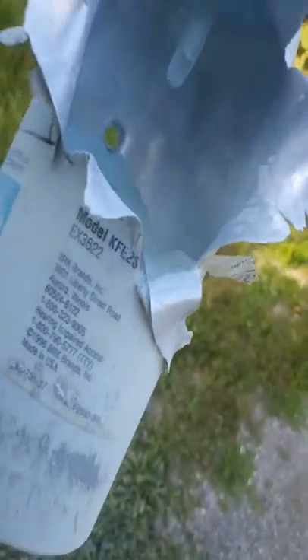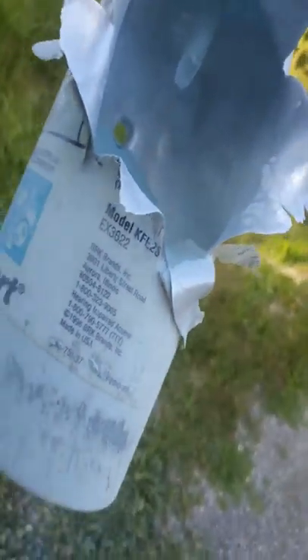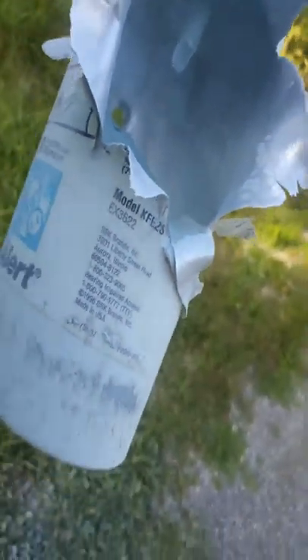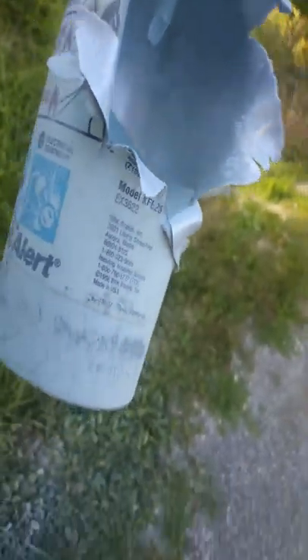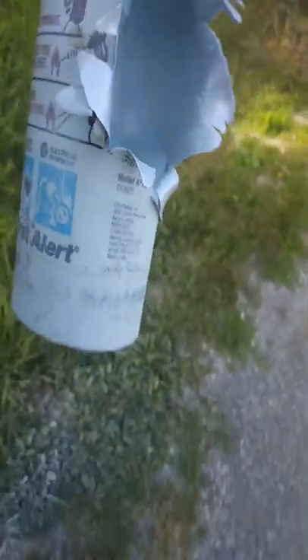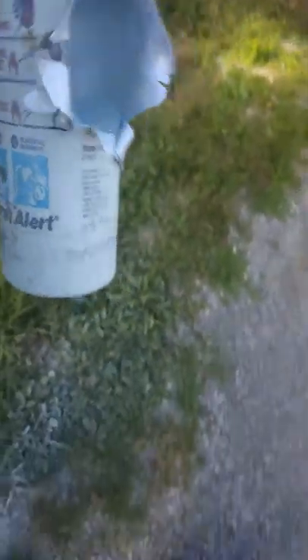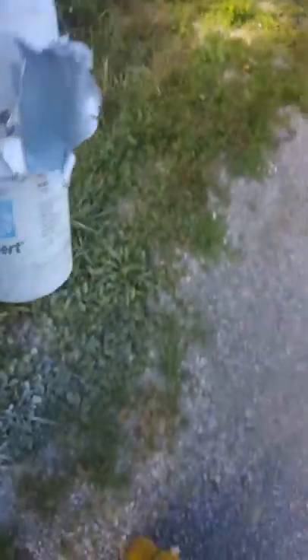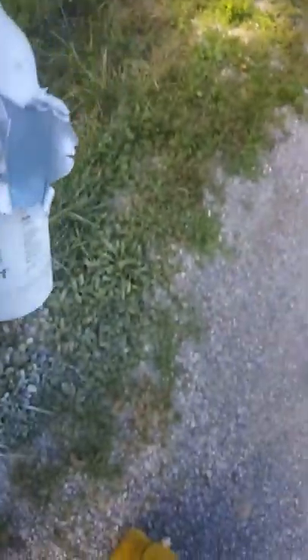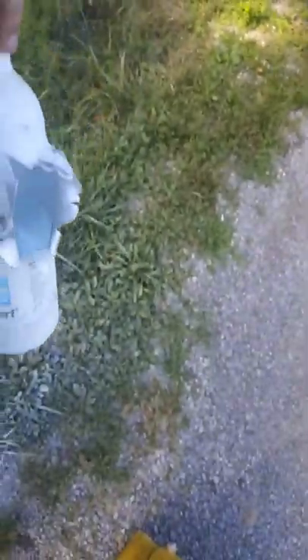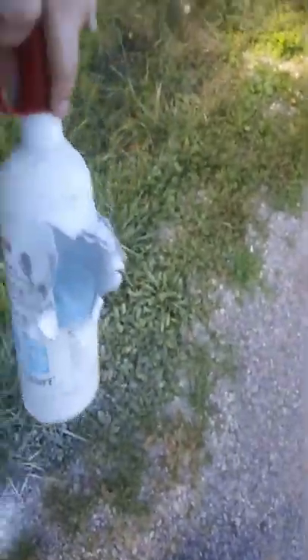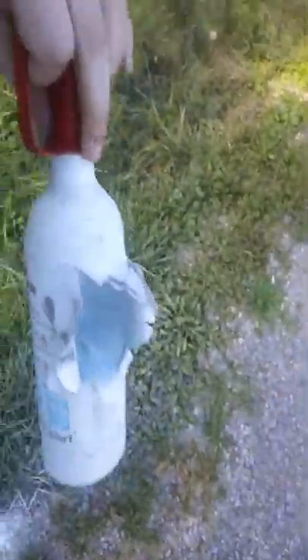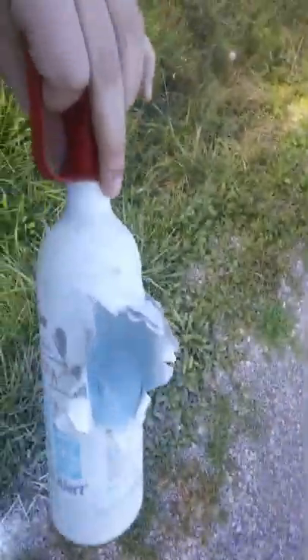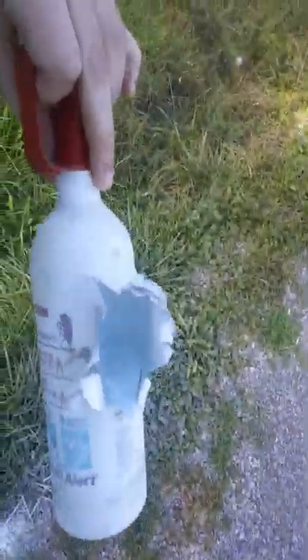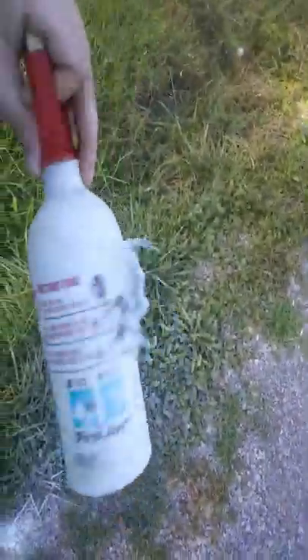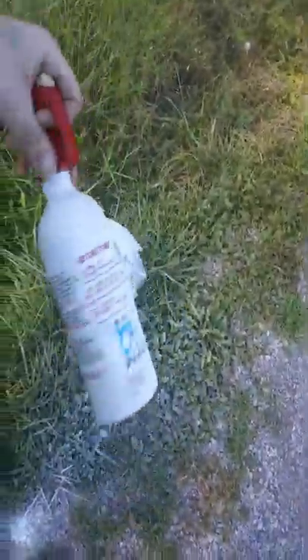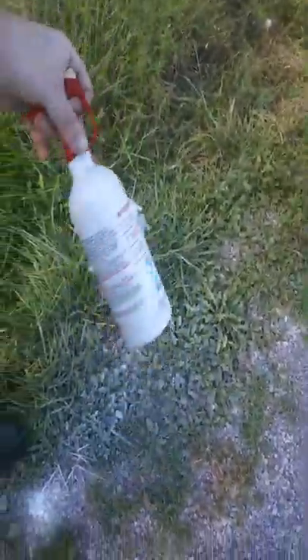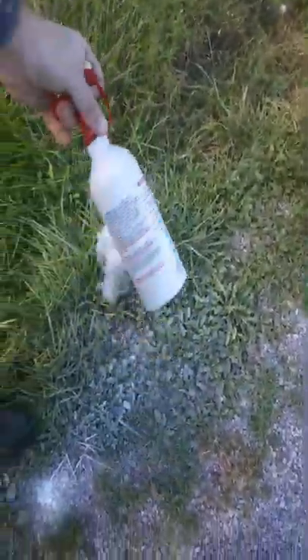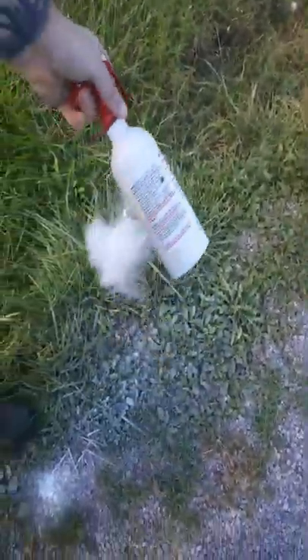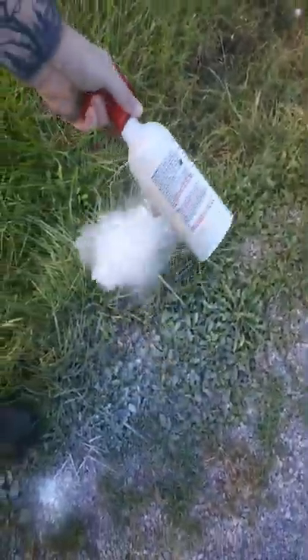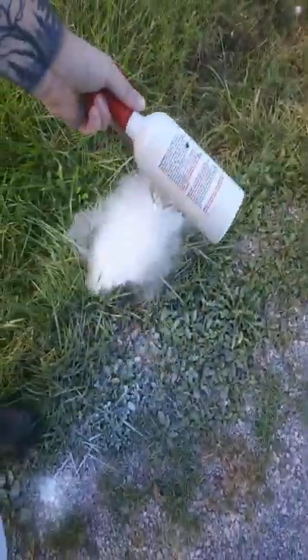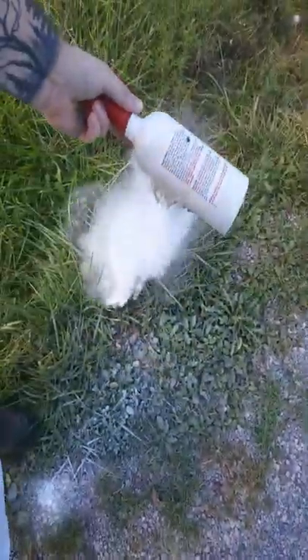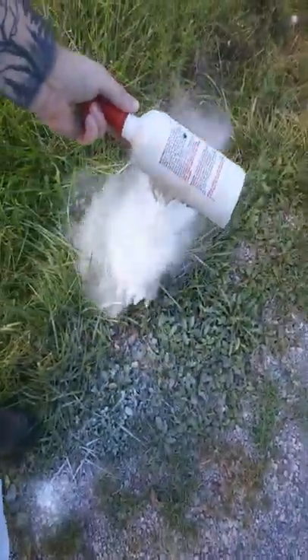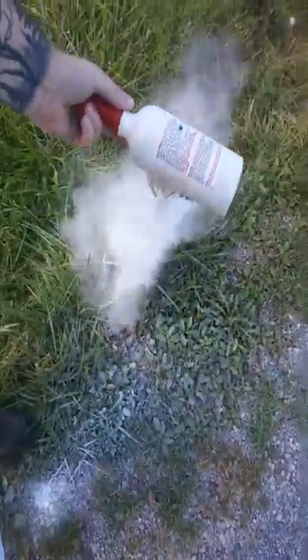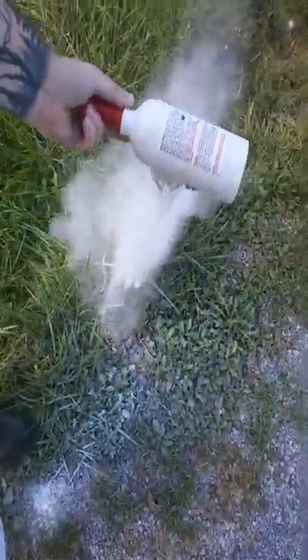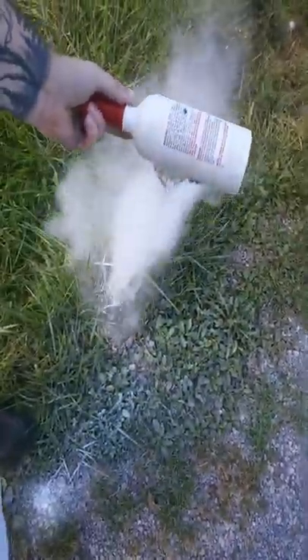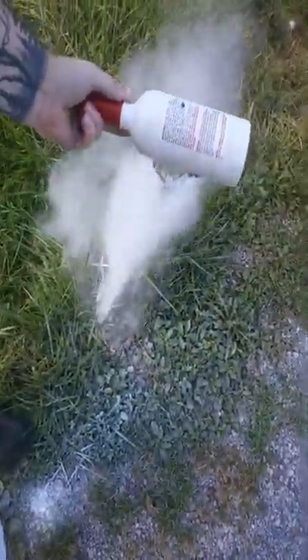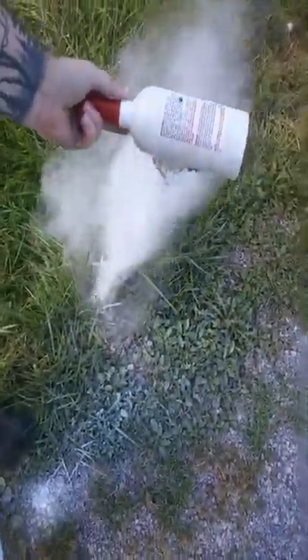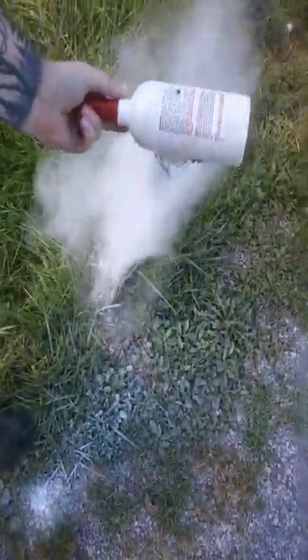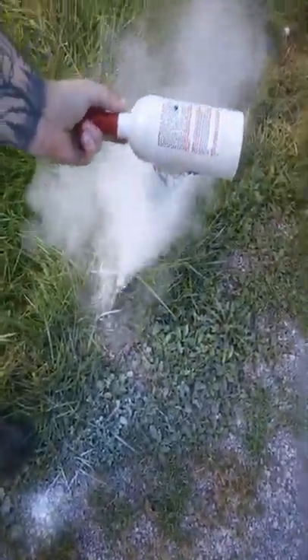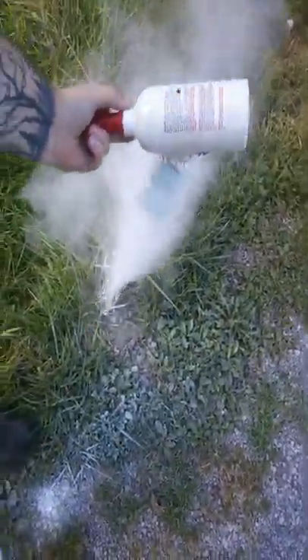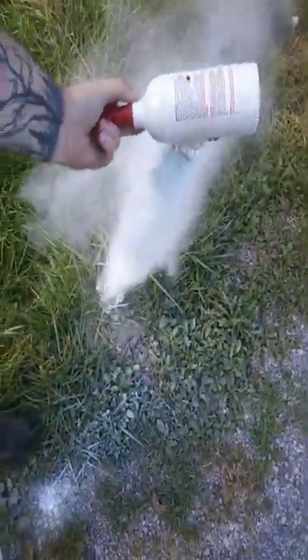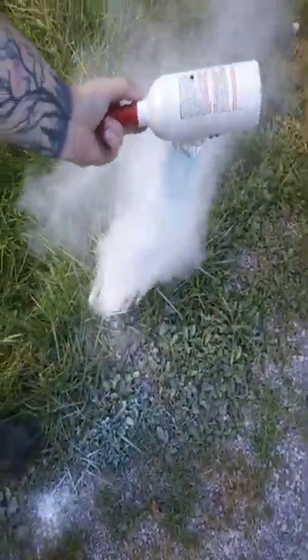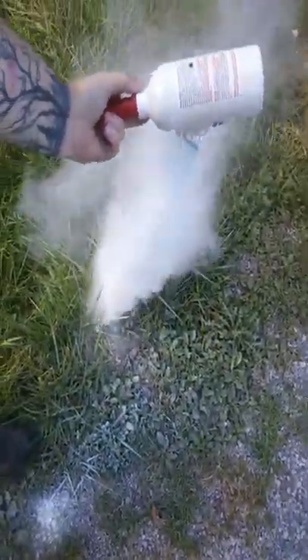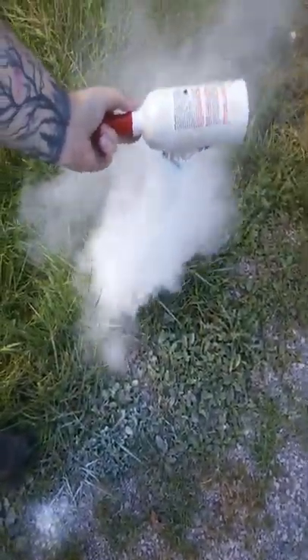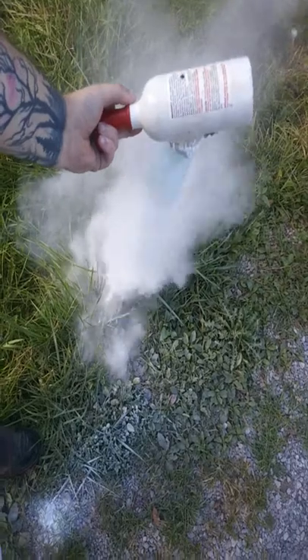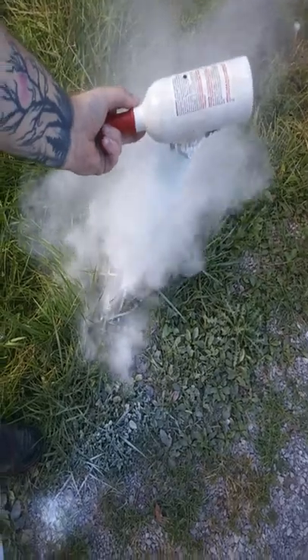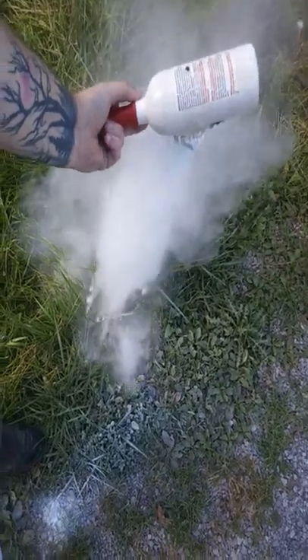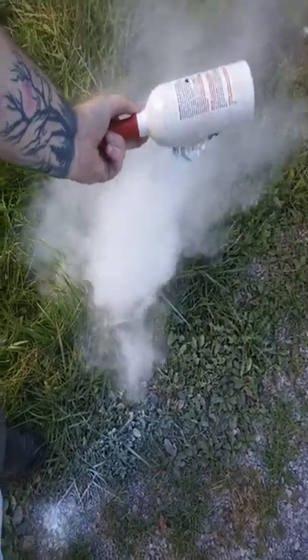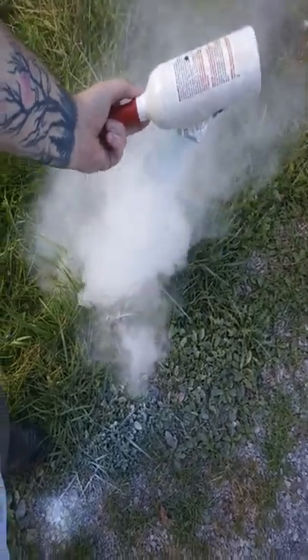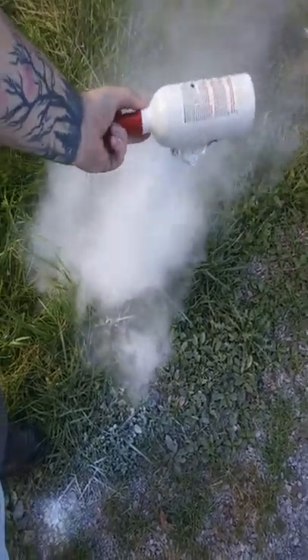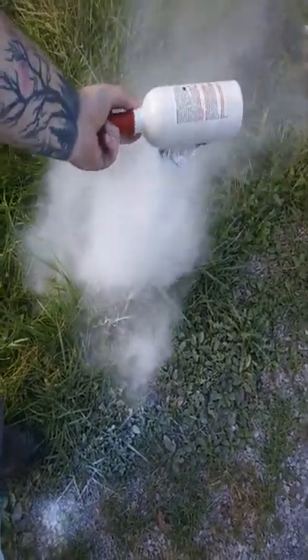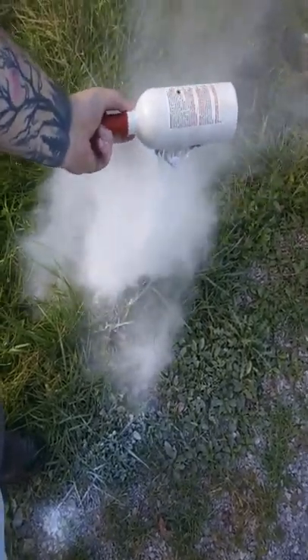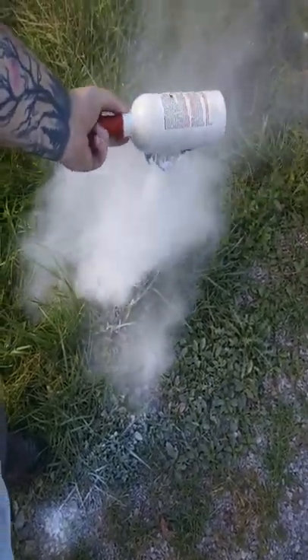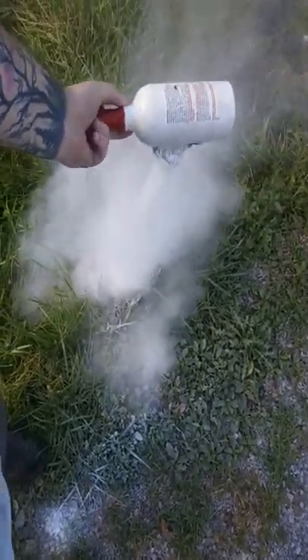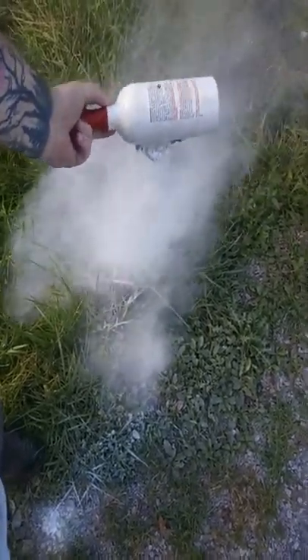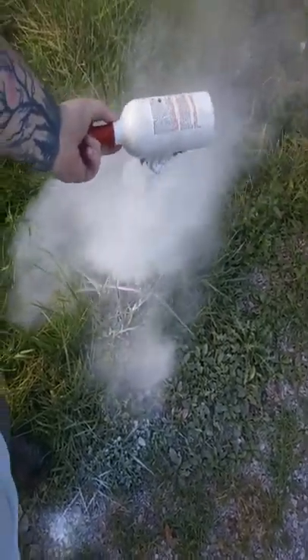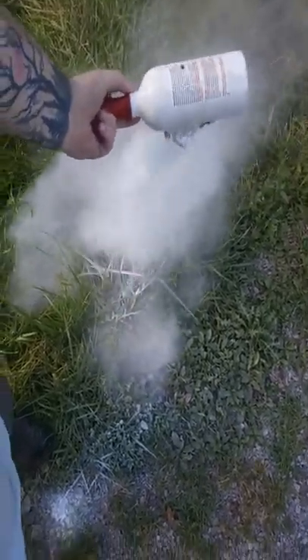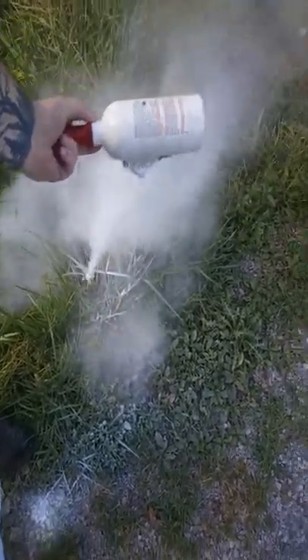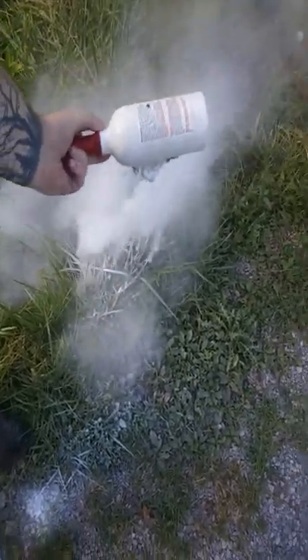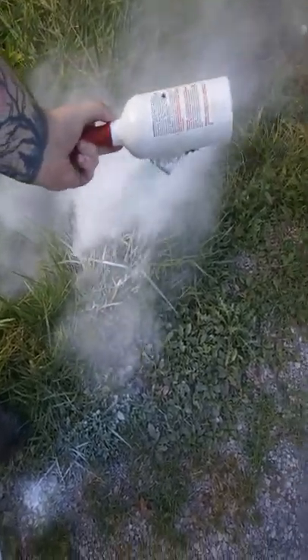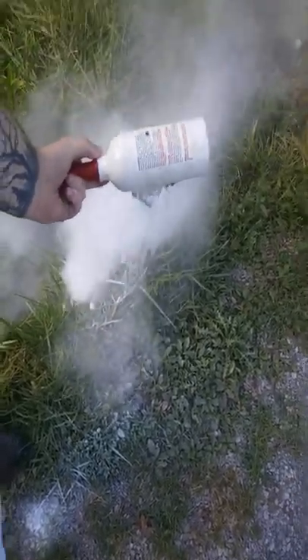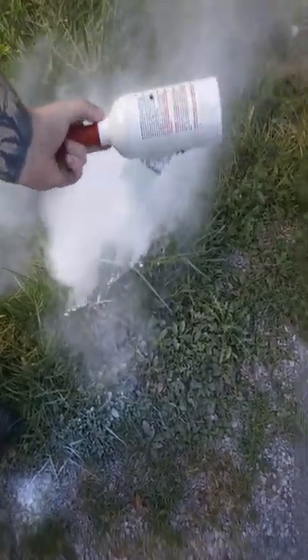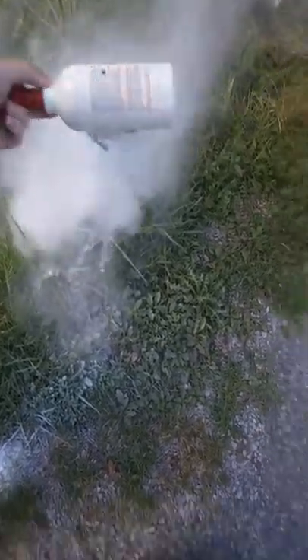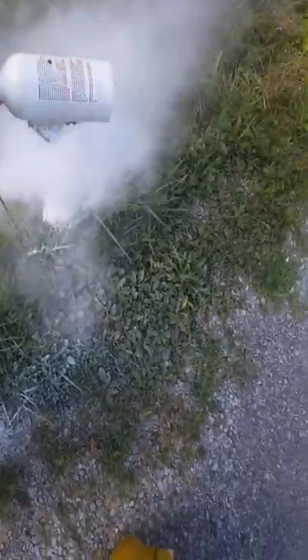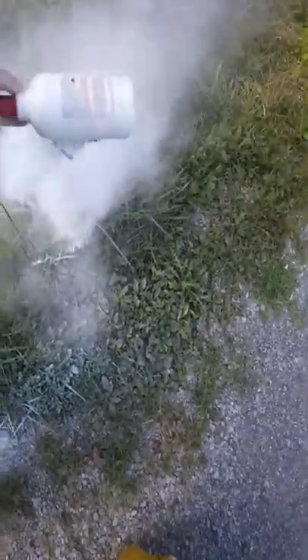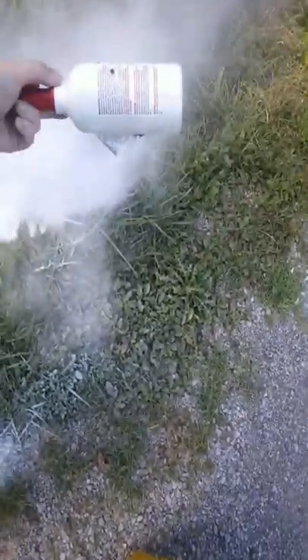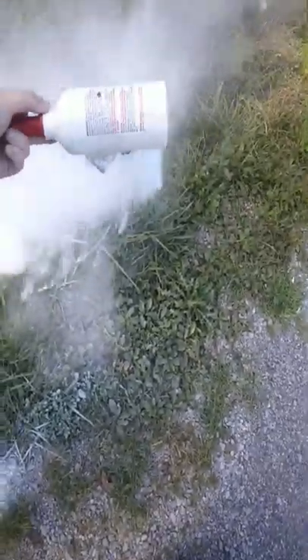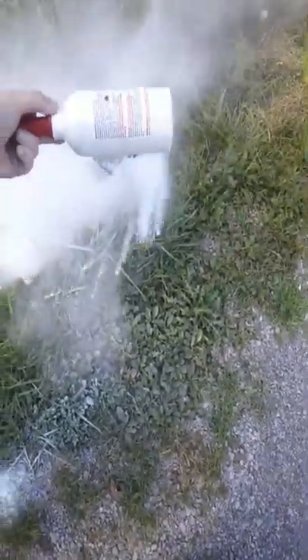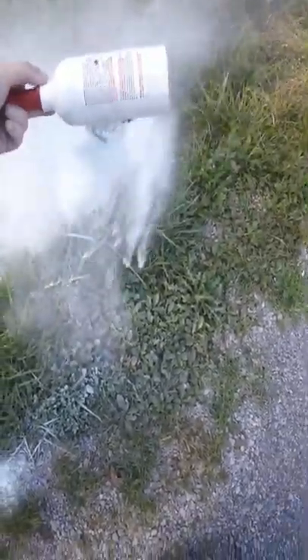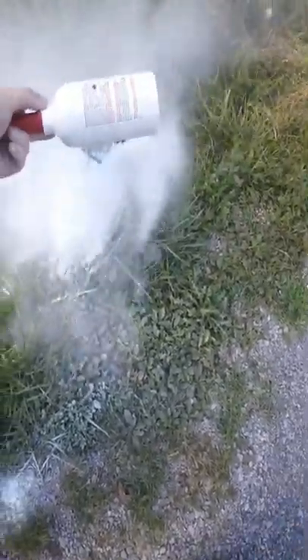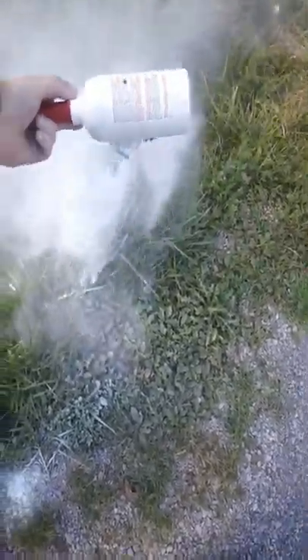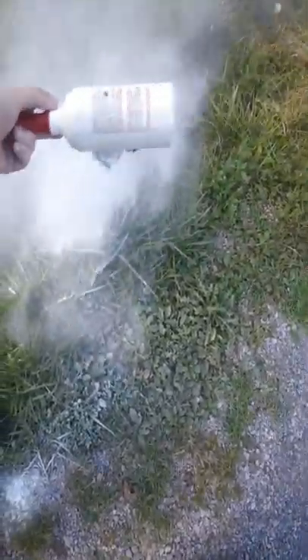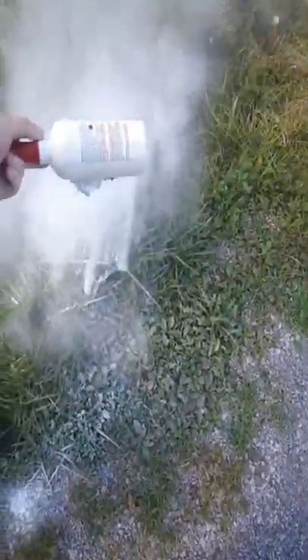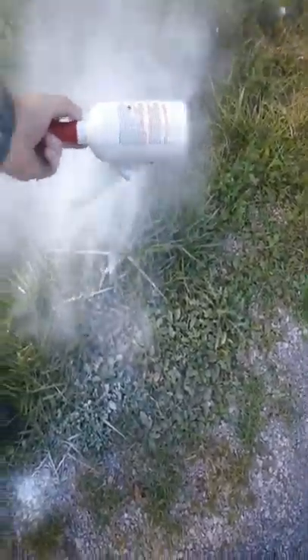I still wish I caught the bullet. Last time I did this, I ended up in the hospital.